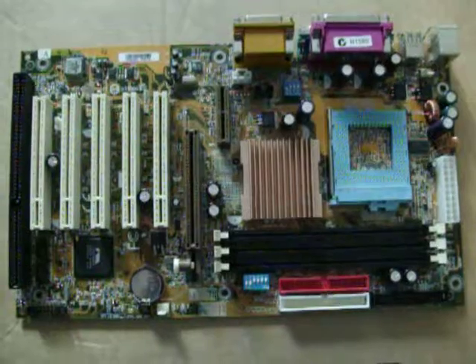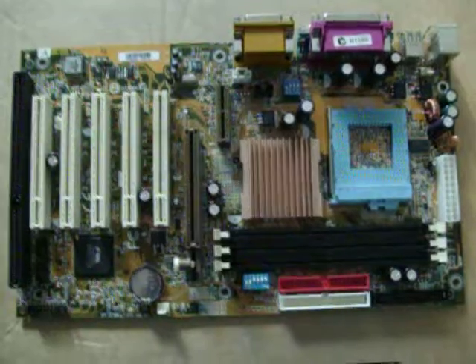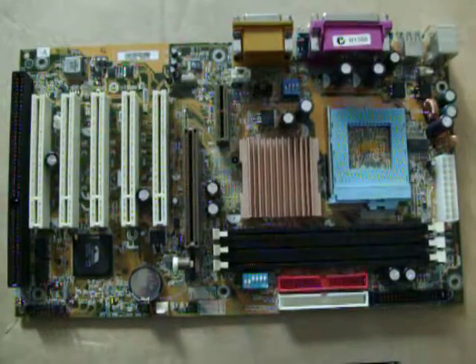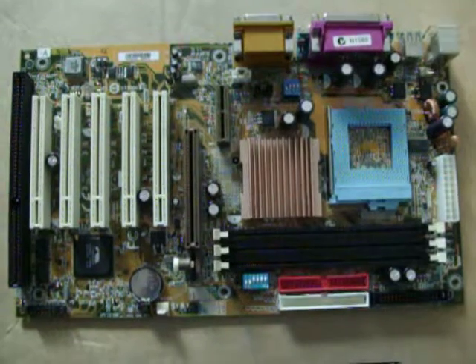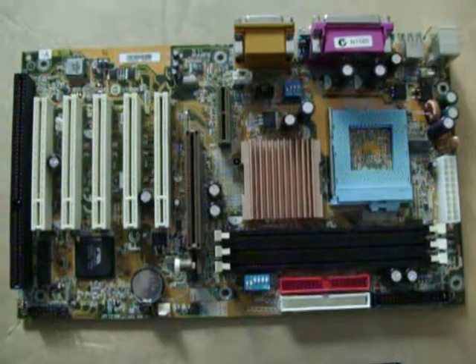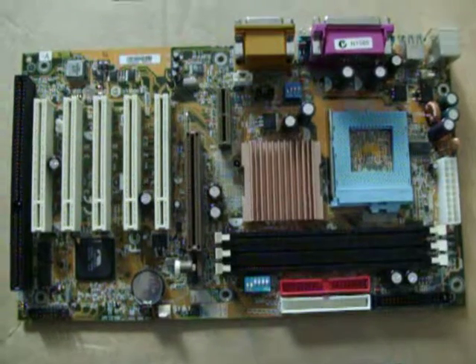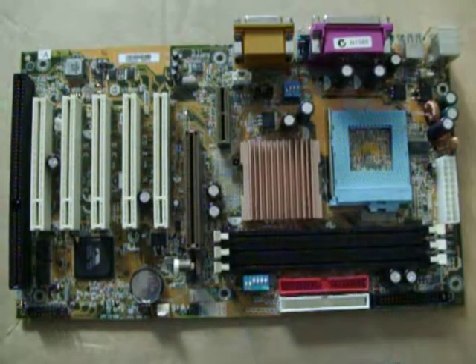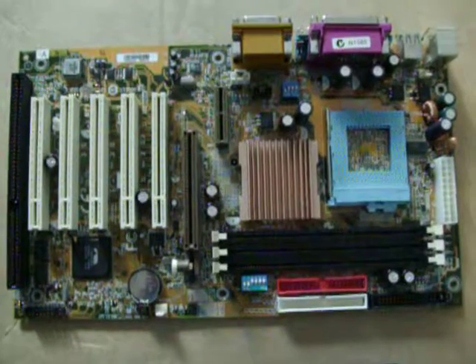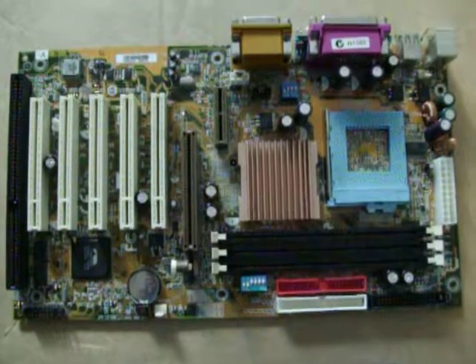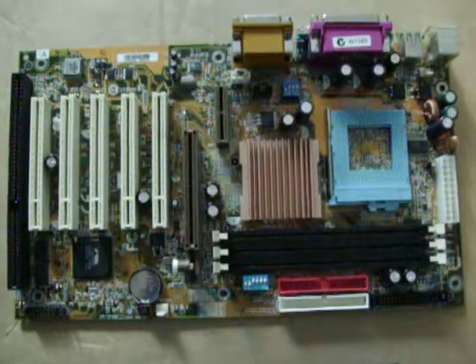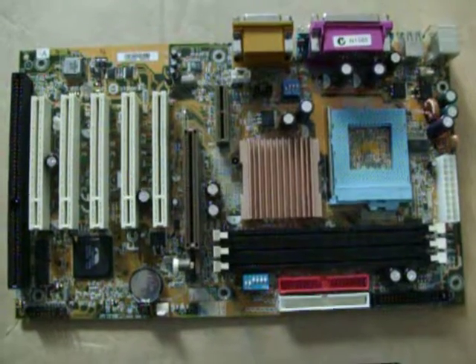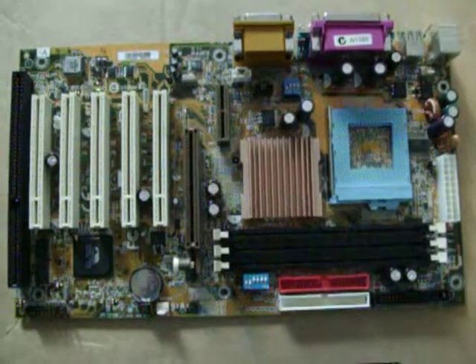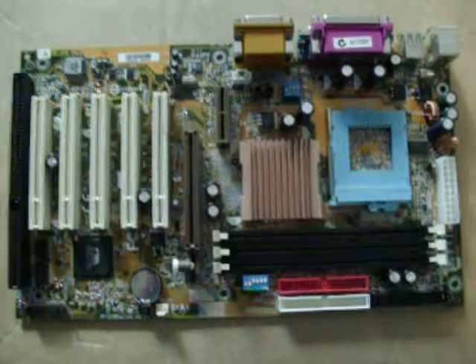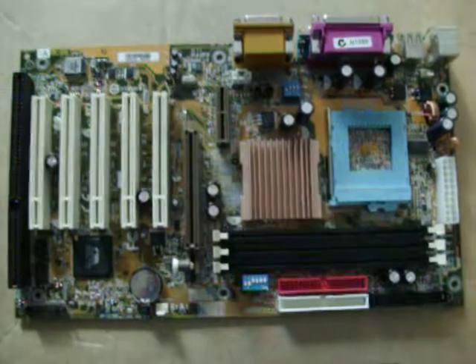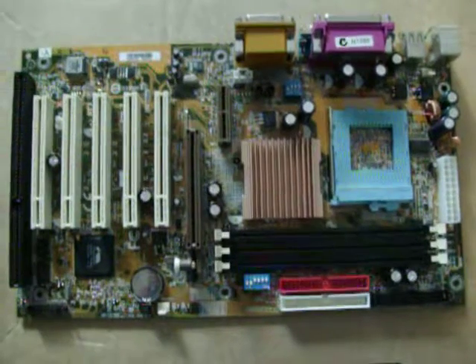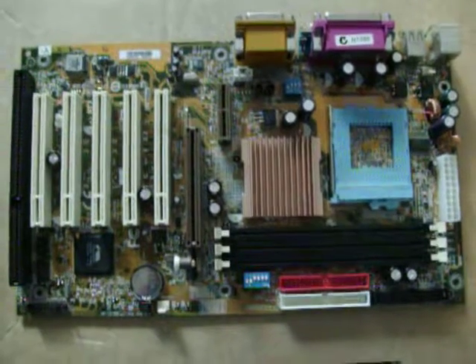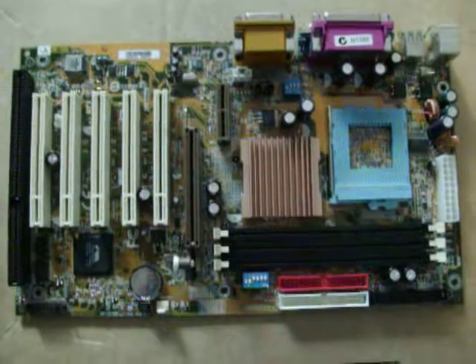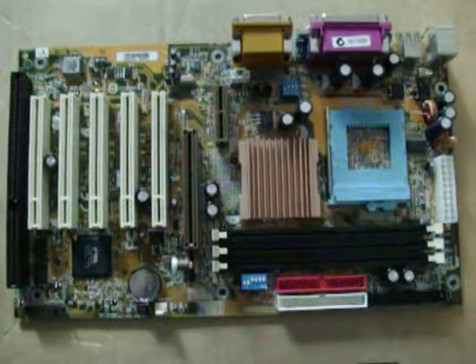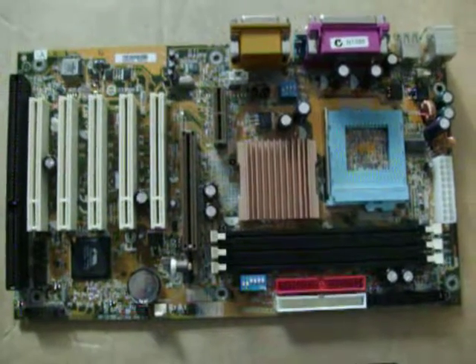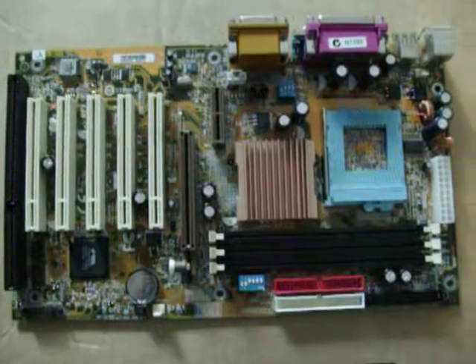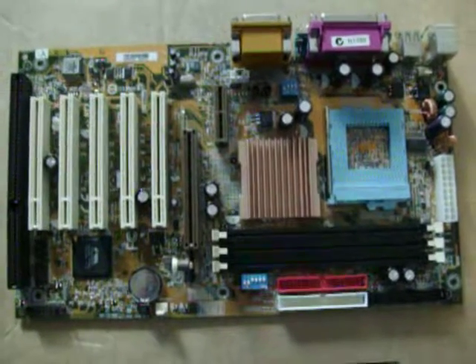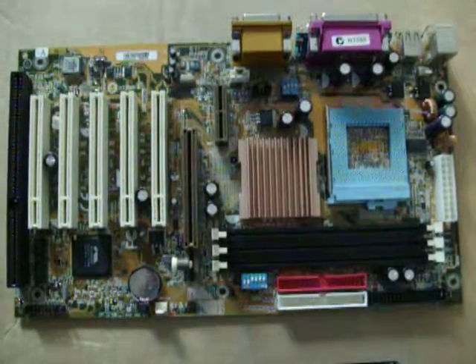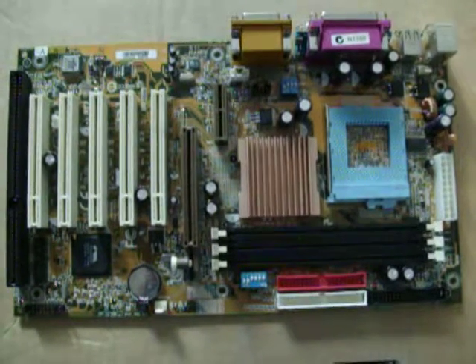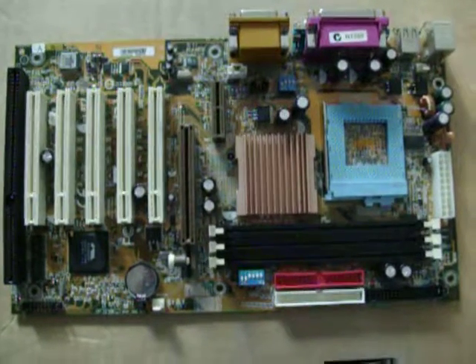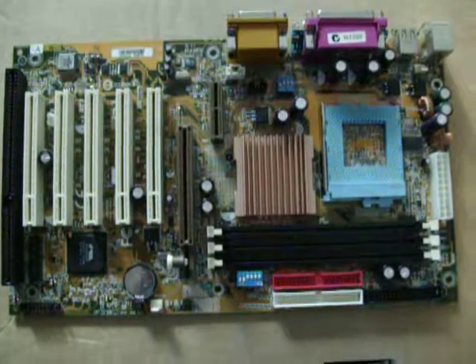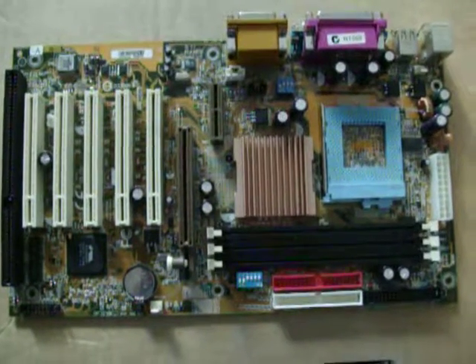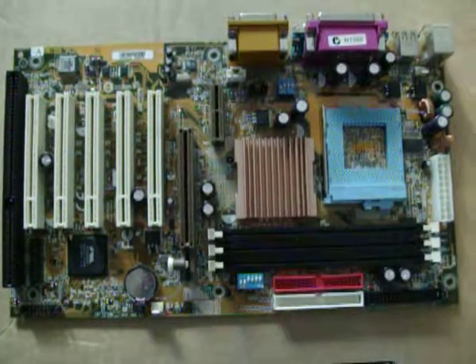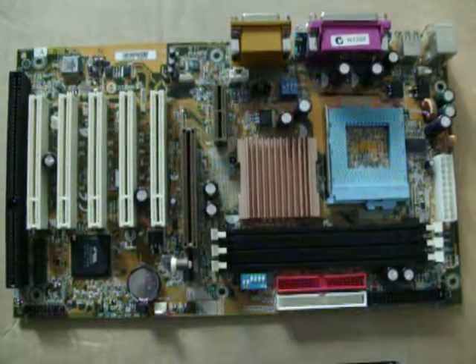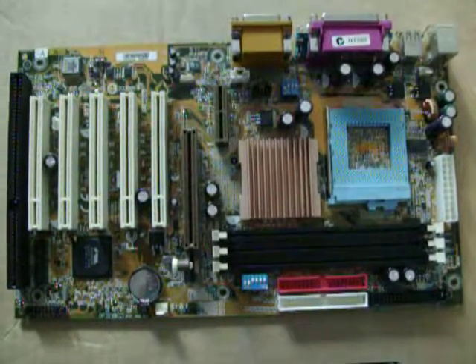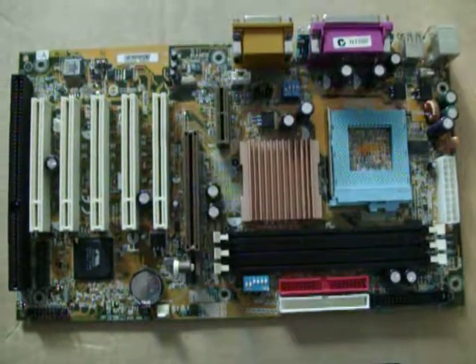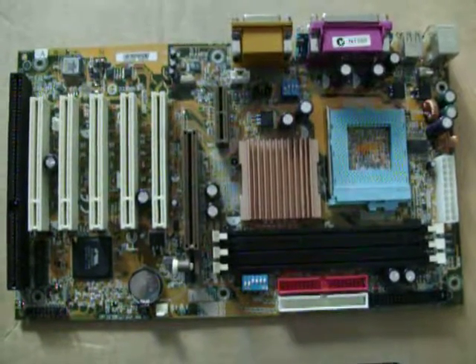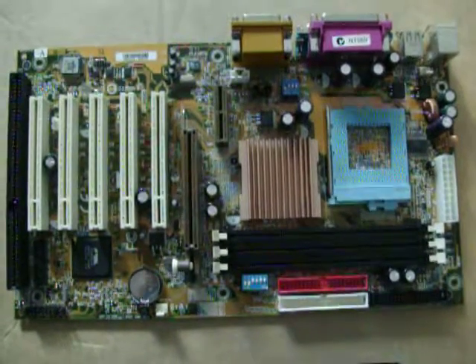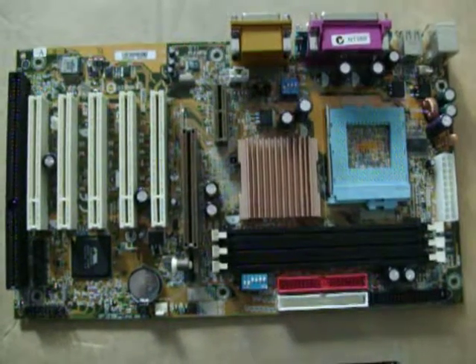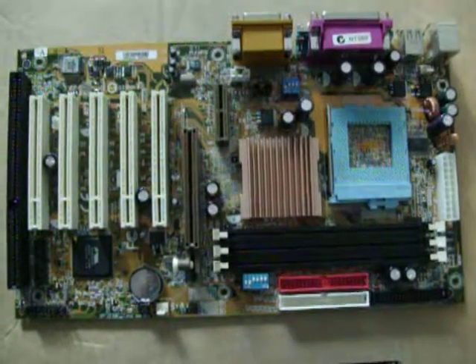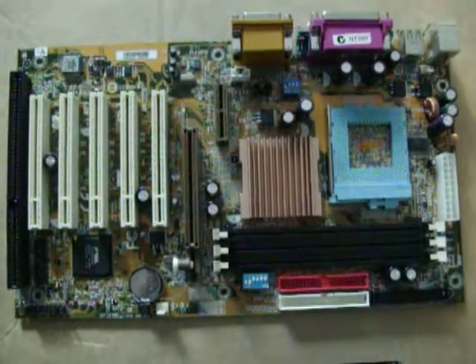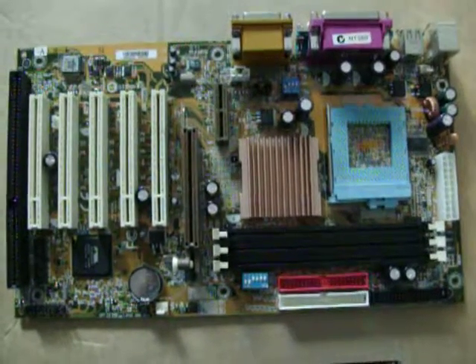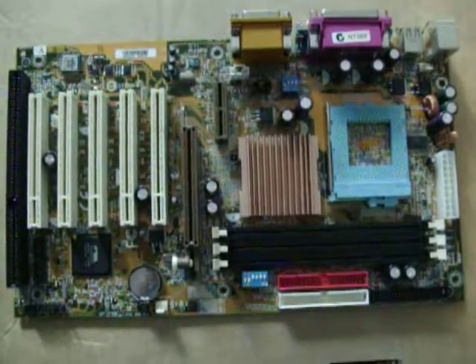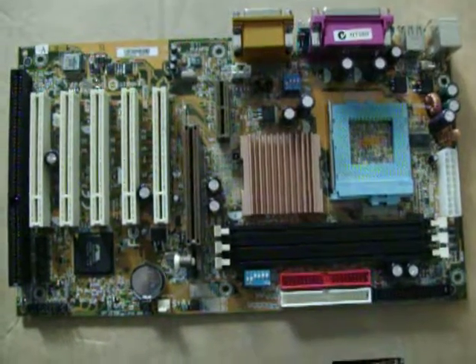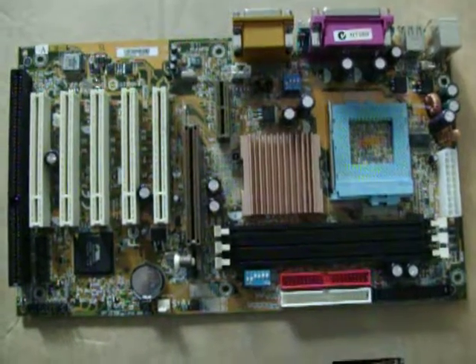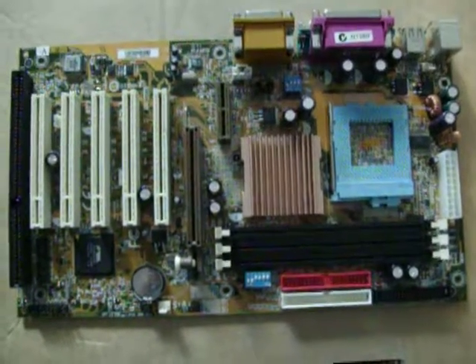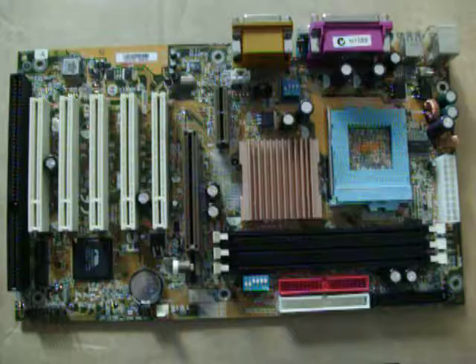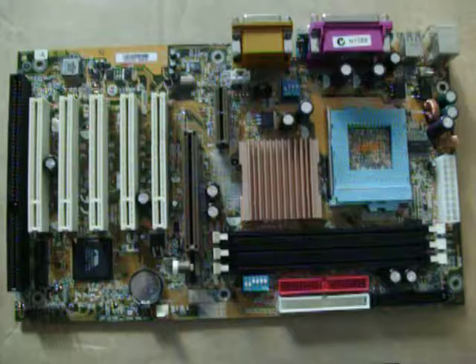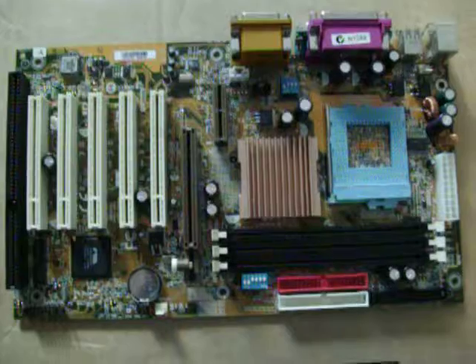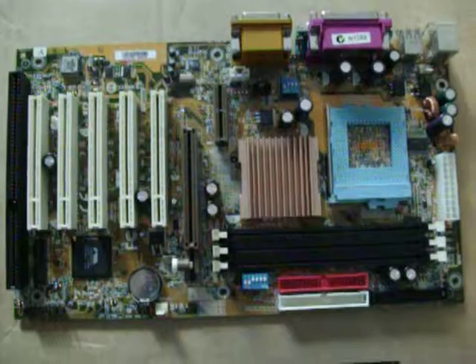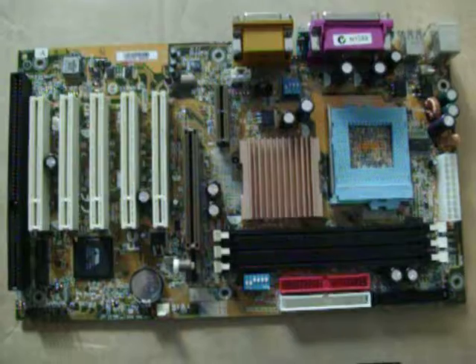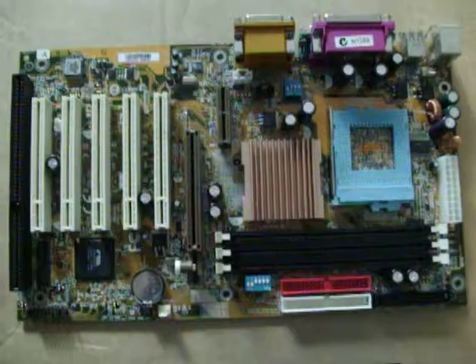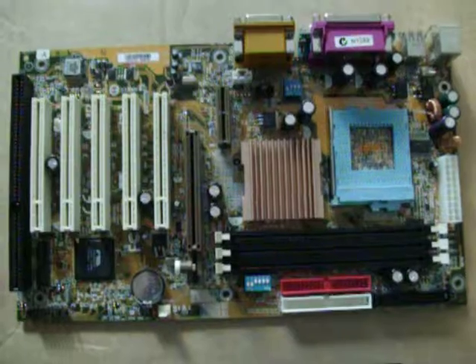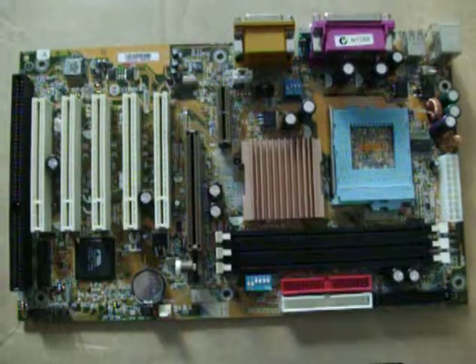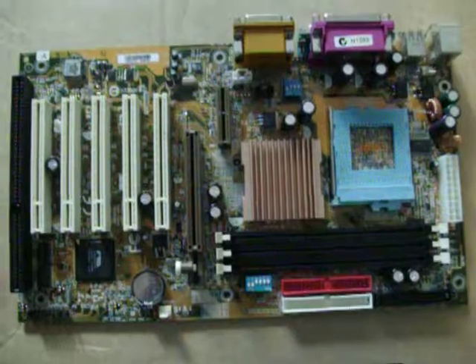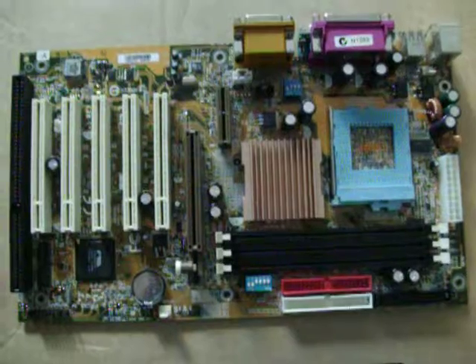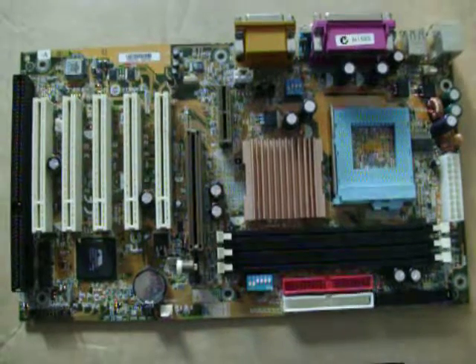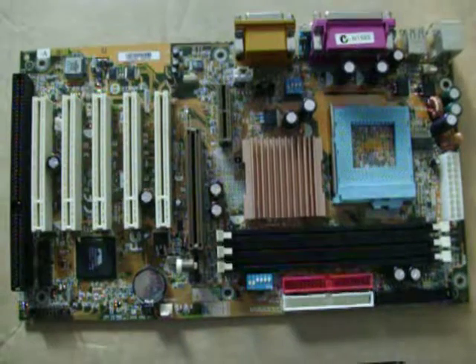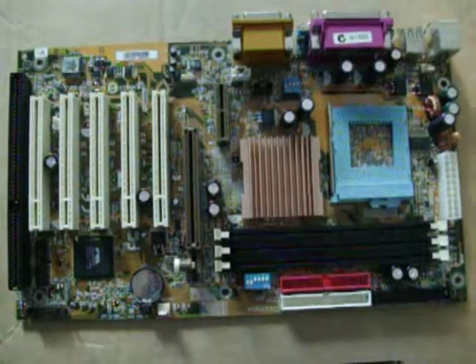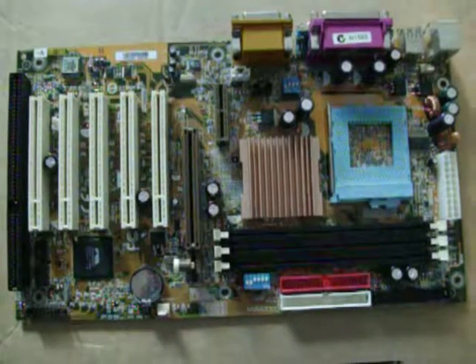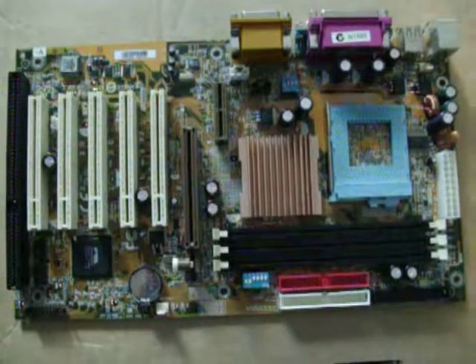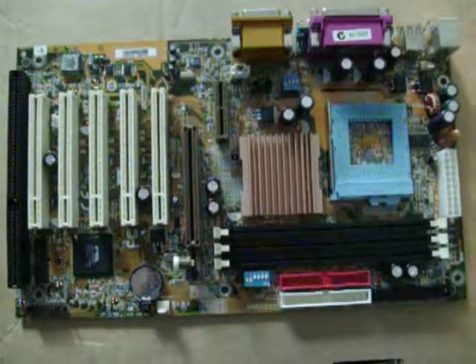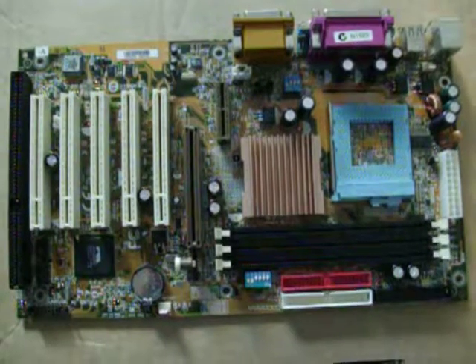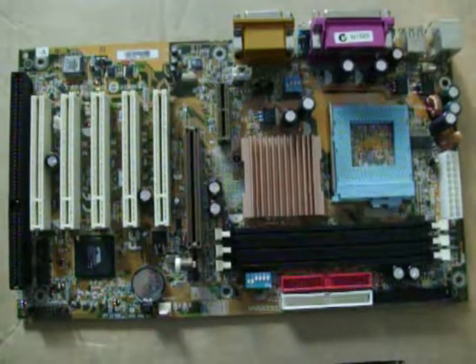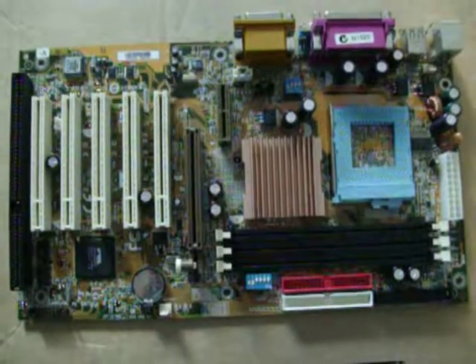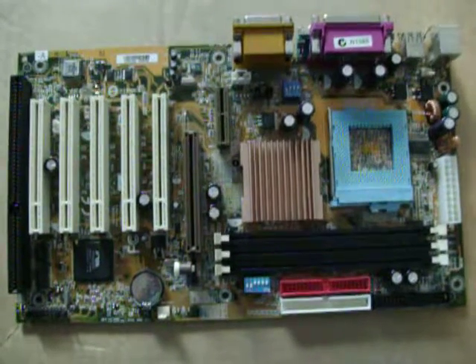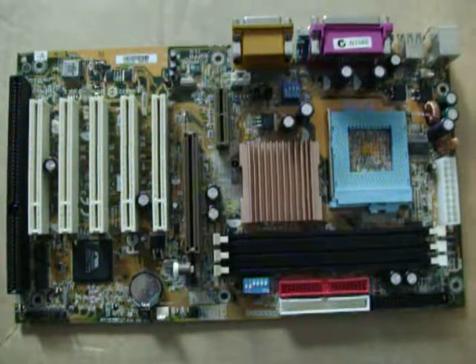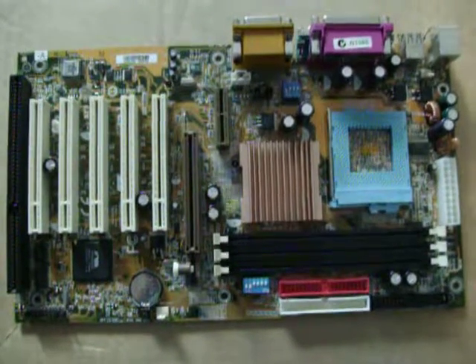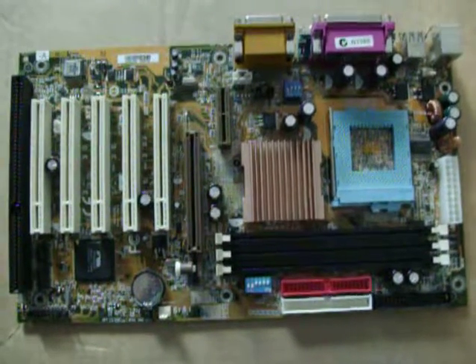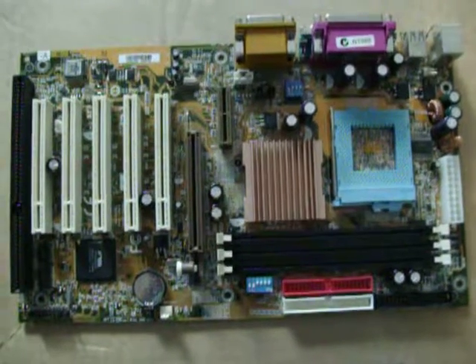So that finishes off our look down memory lane at the Socket 370. Thanks for watching.